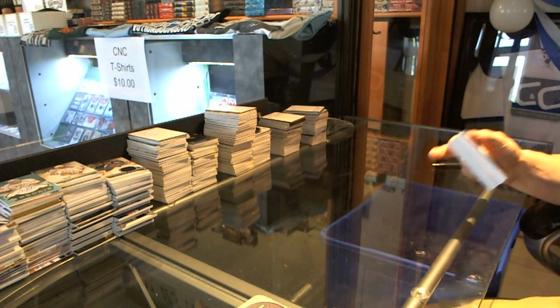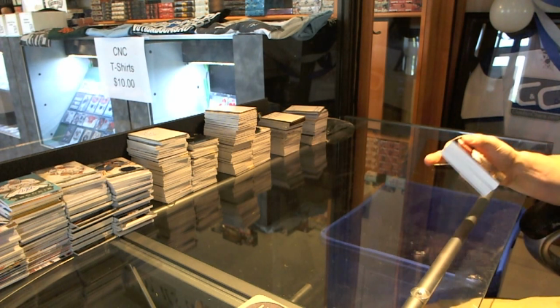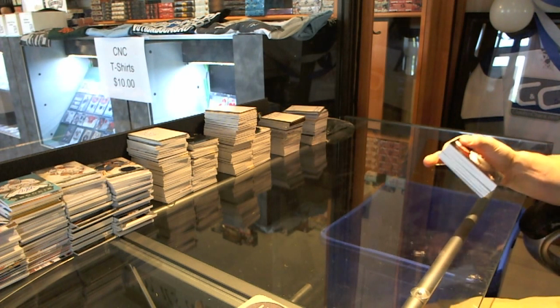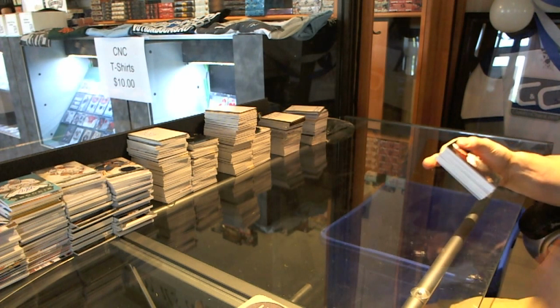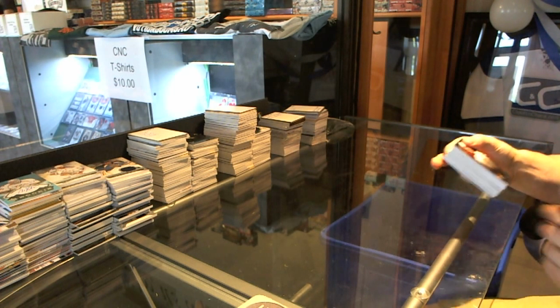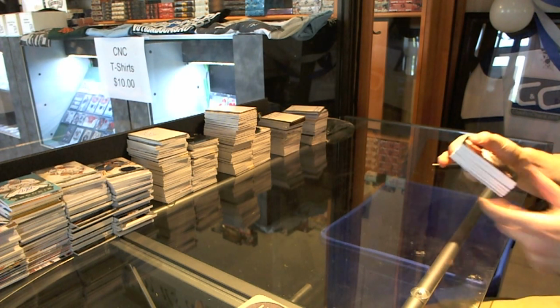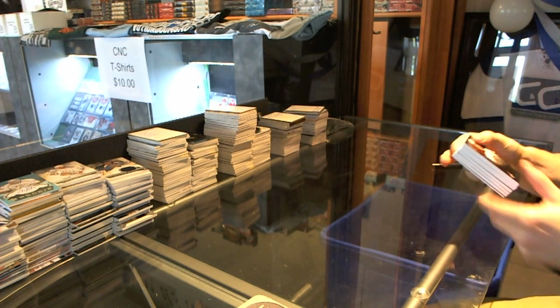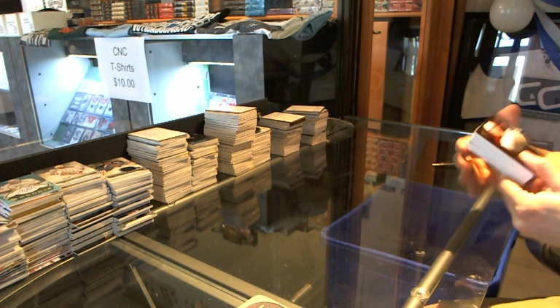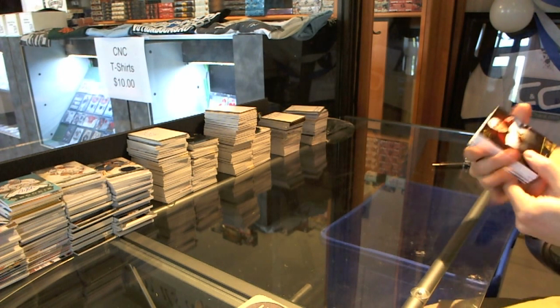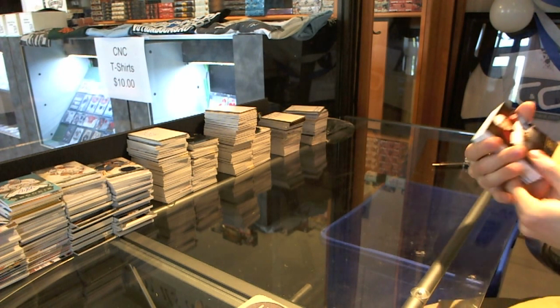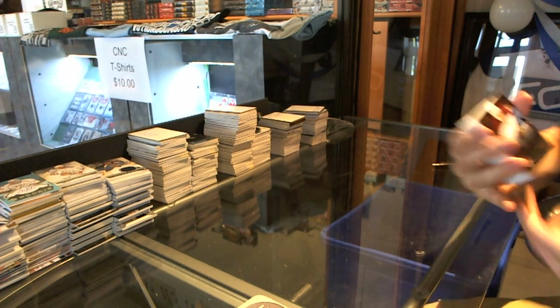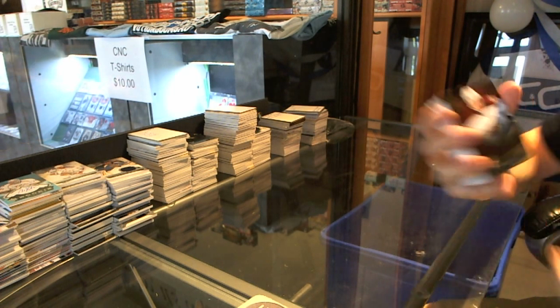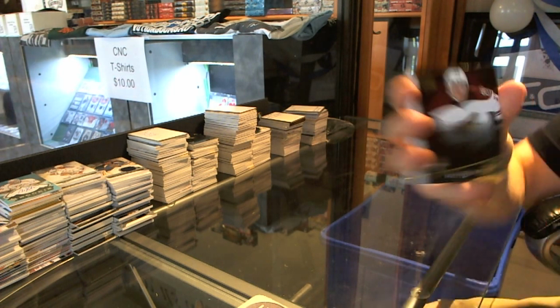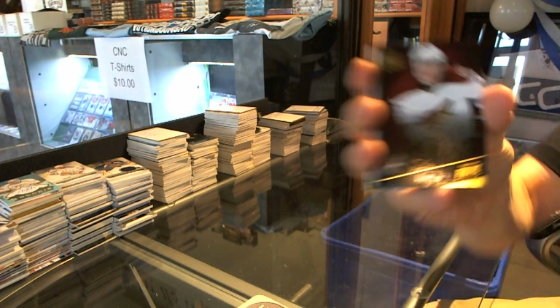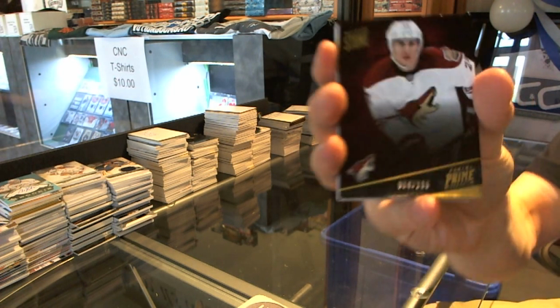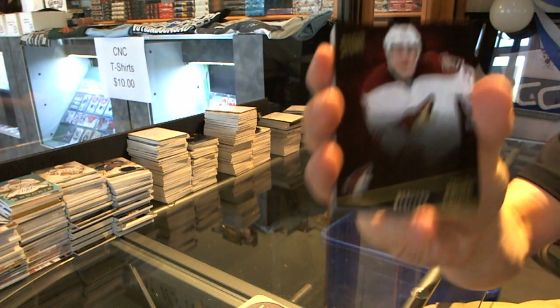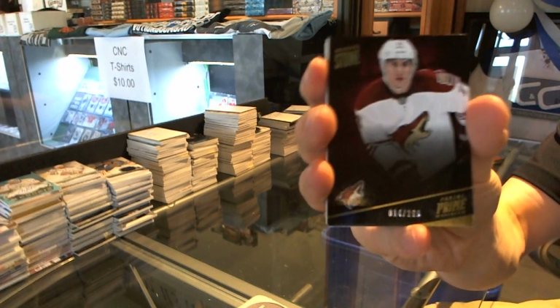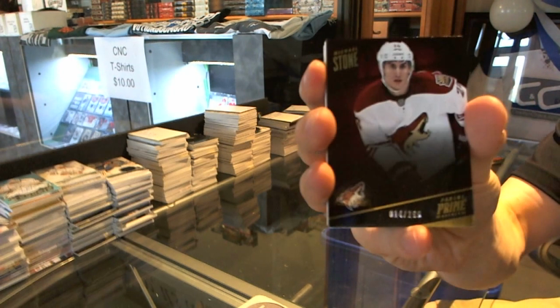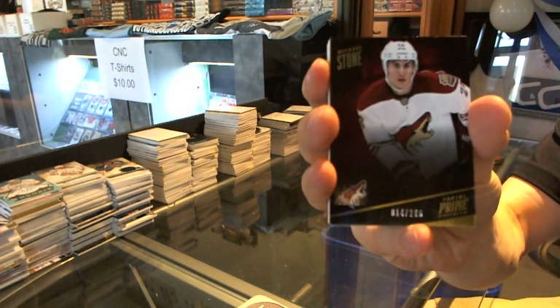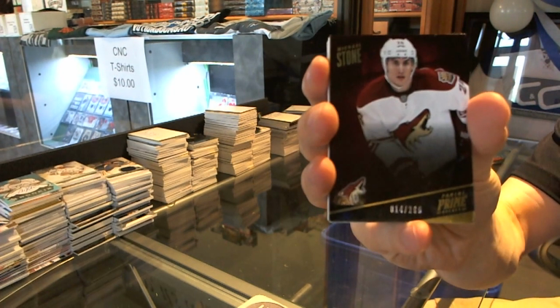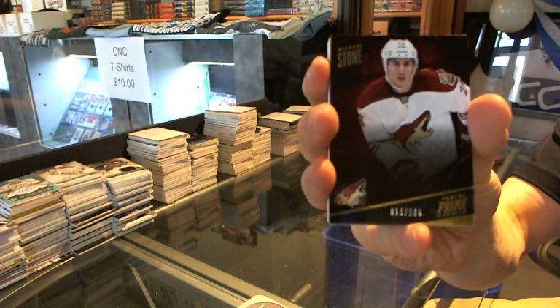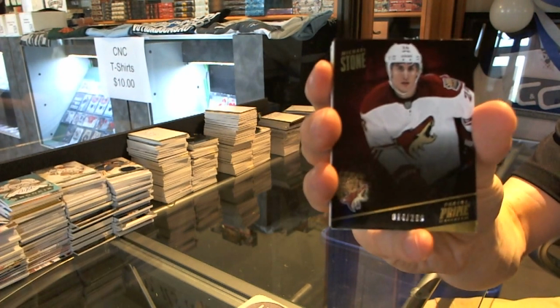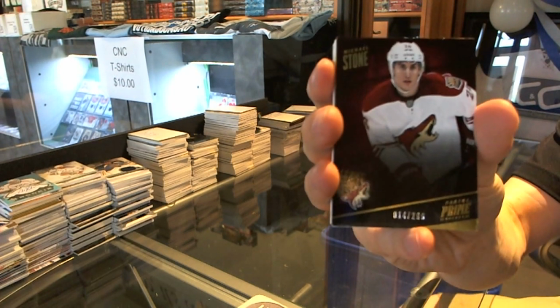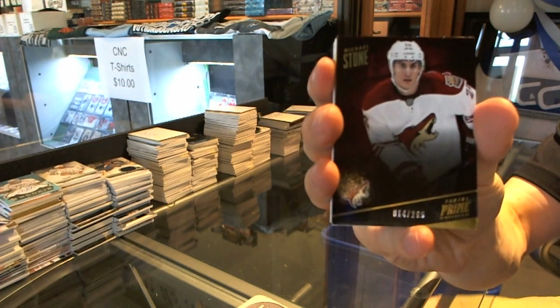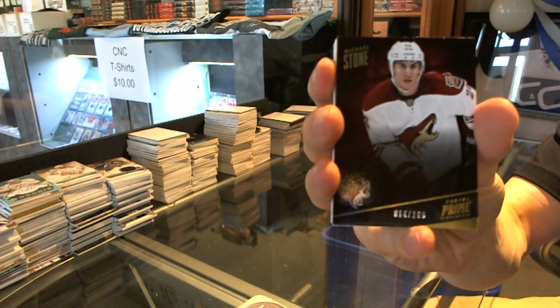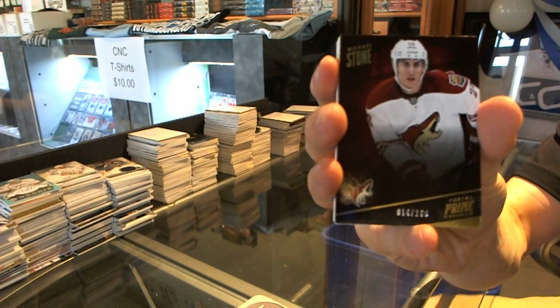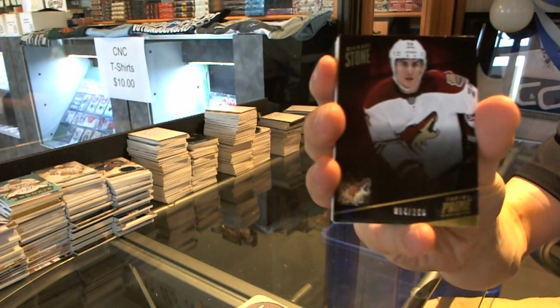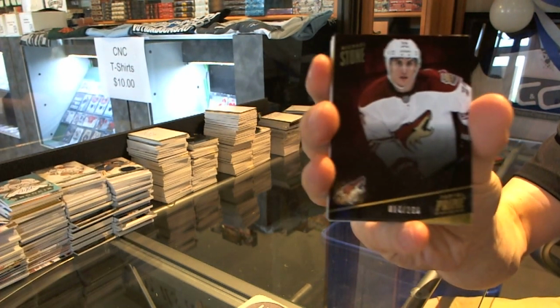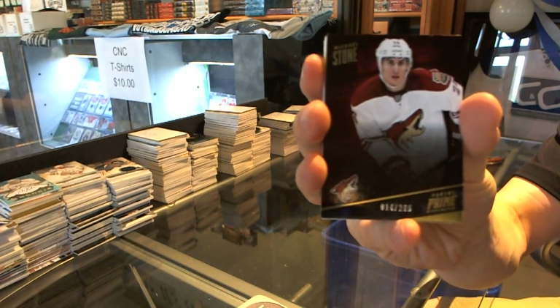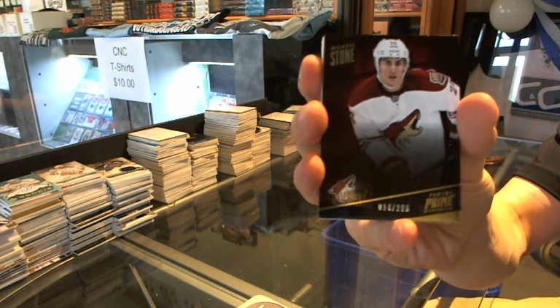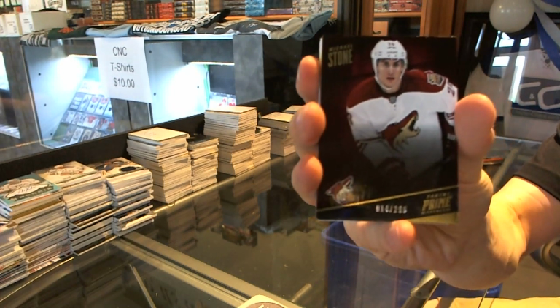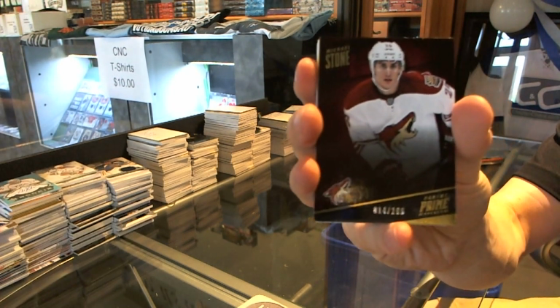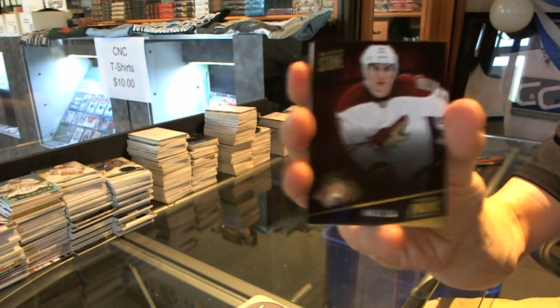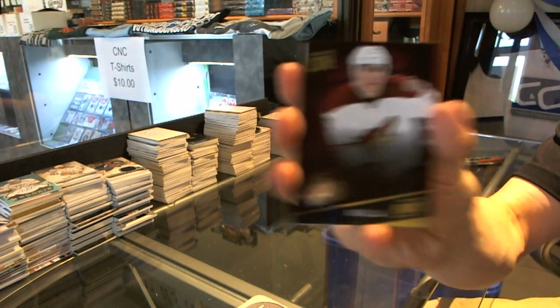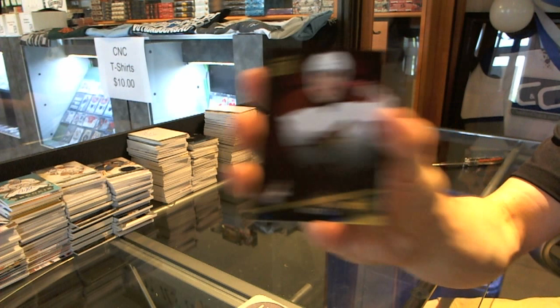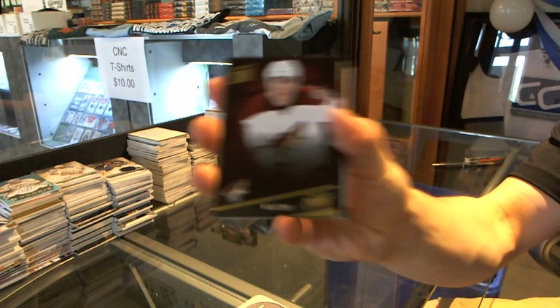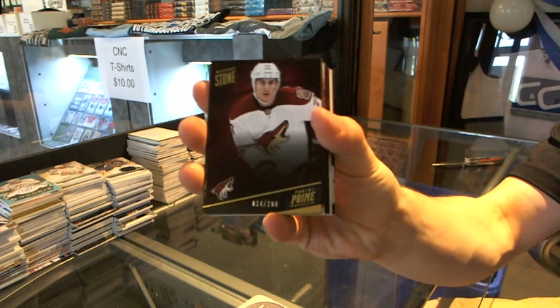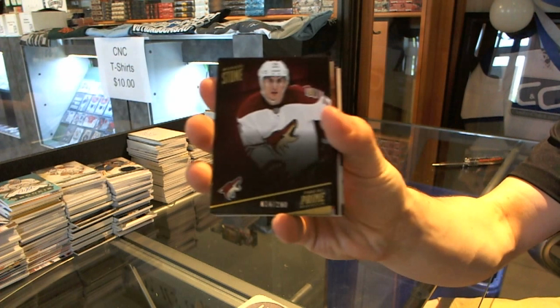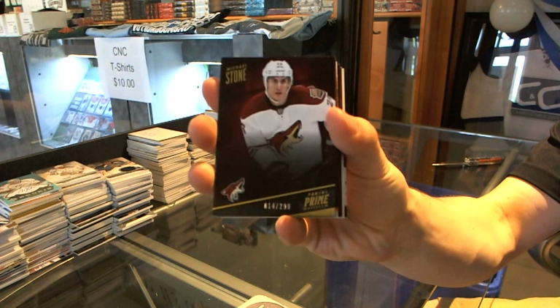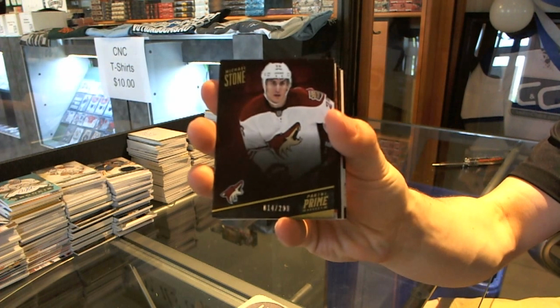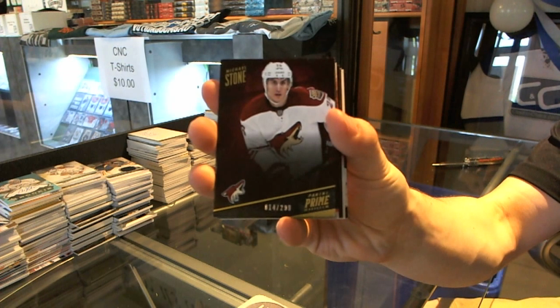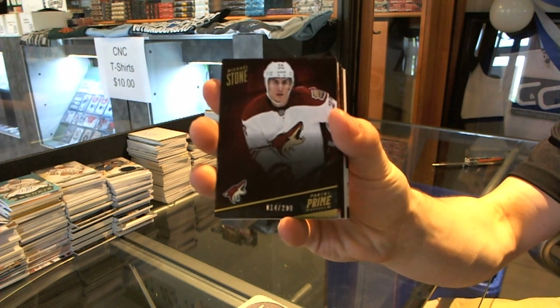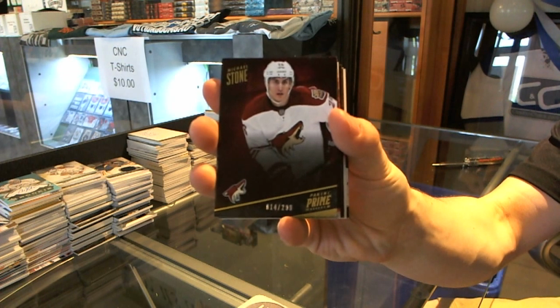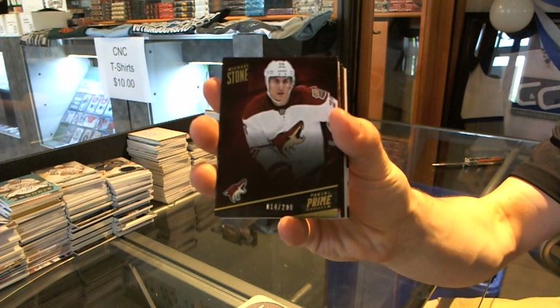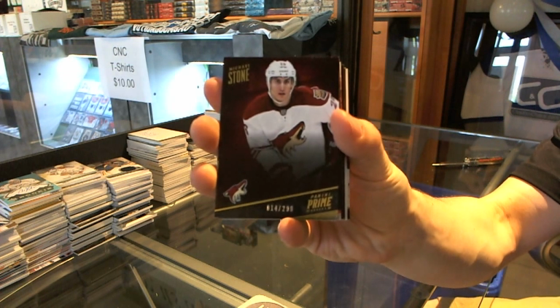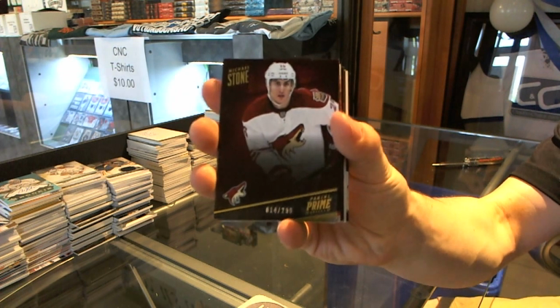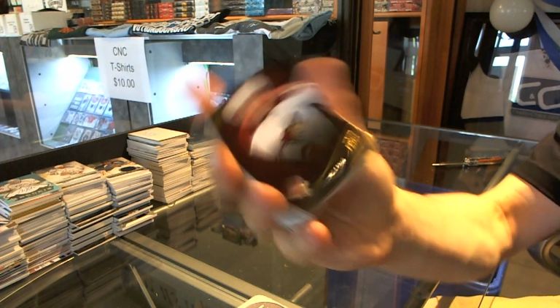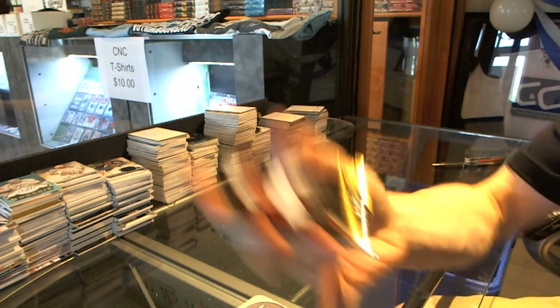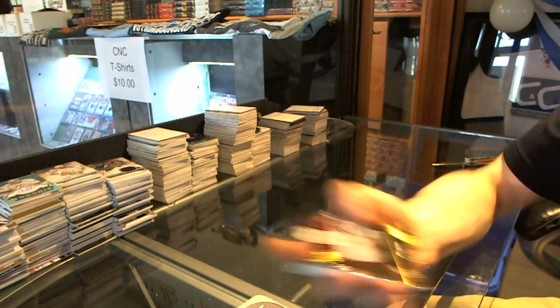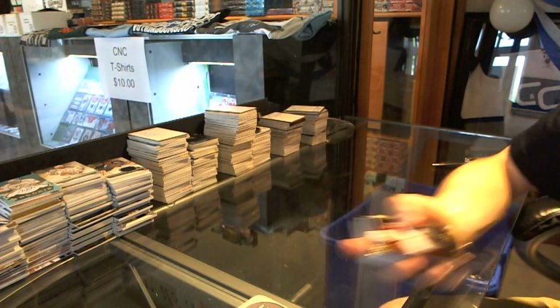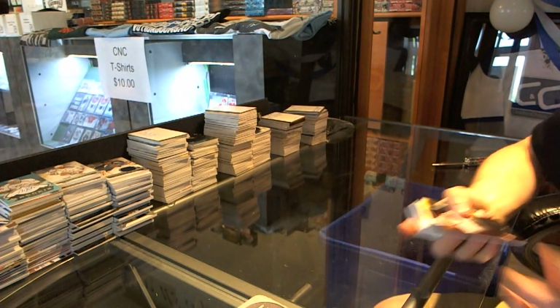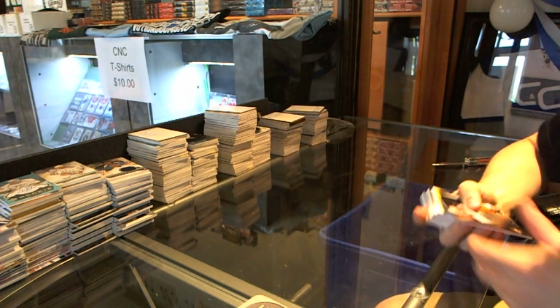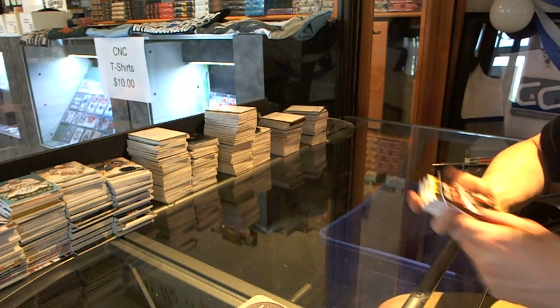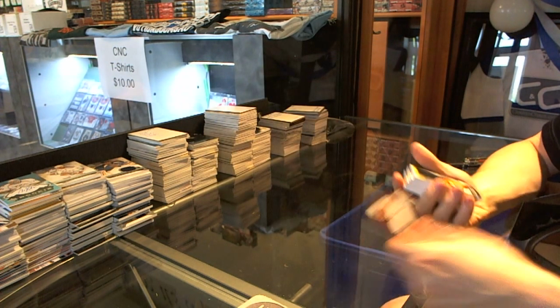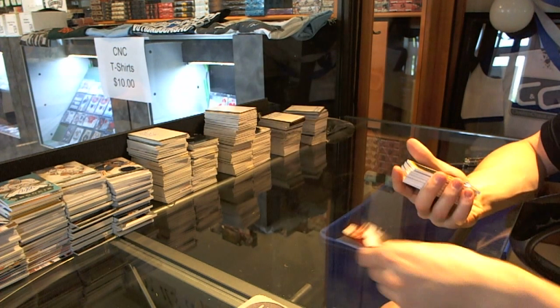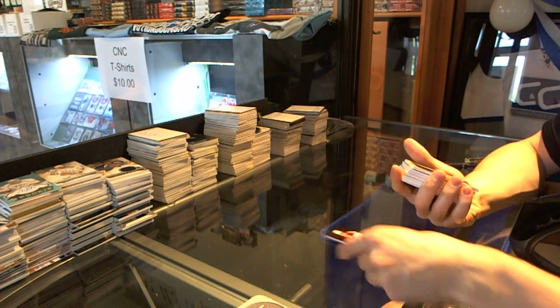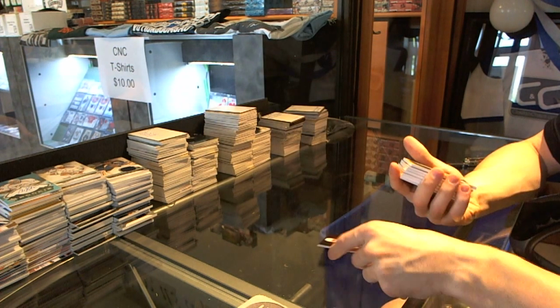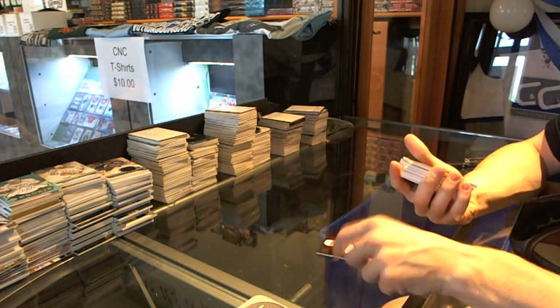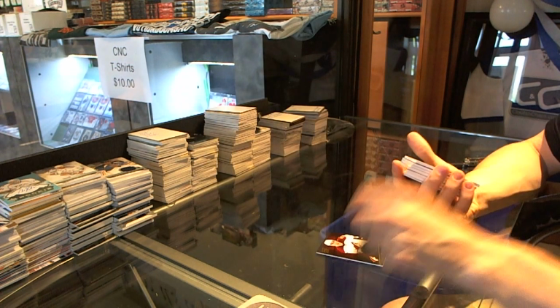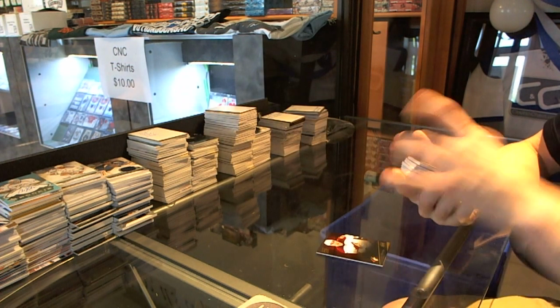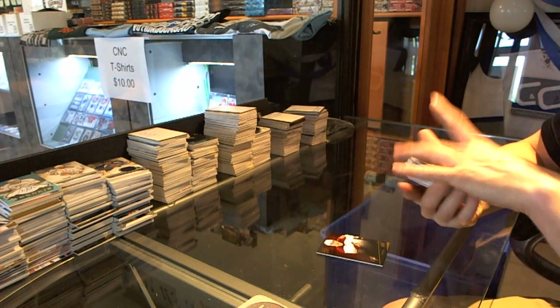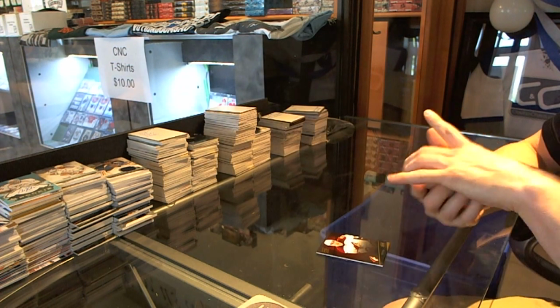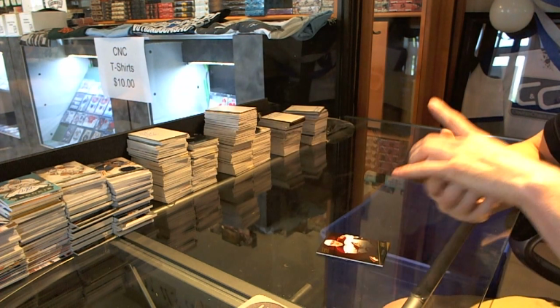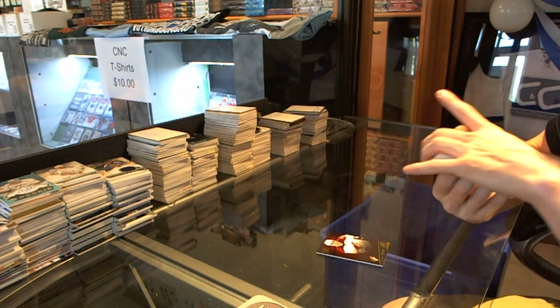Base card number 299, Michael Stone. Oh, that's filthy.